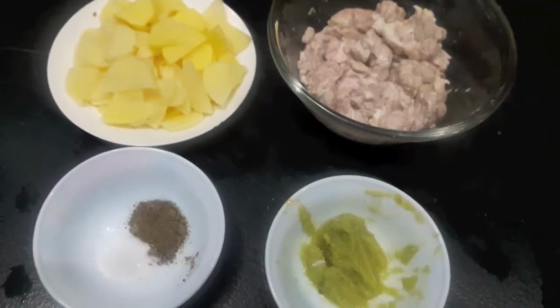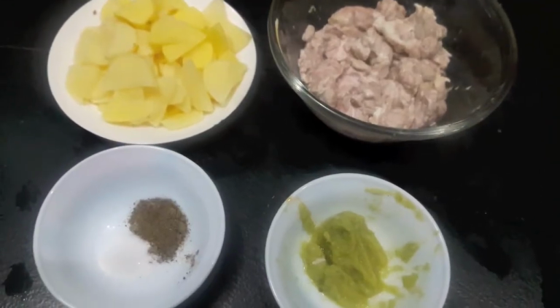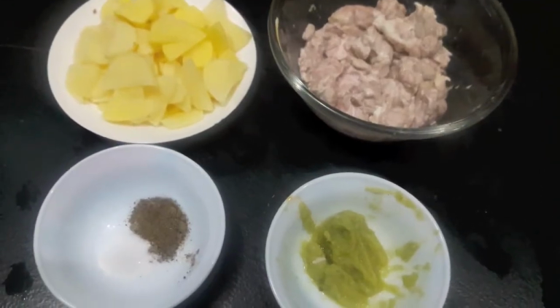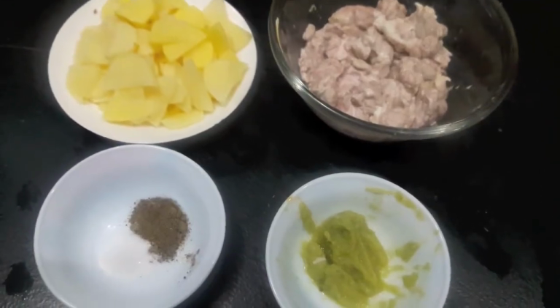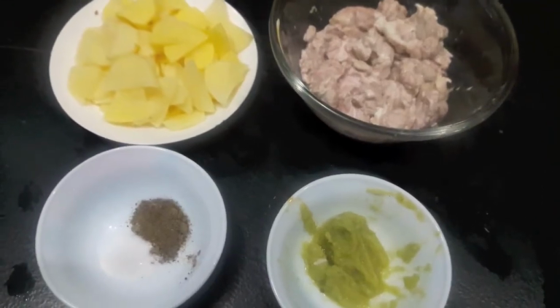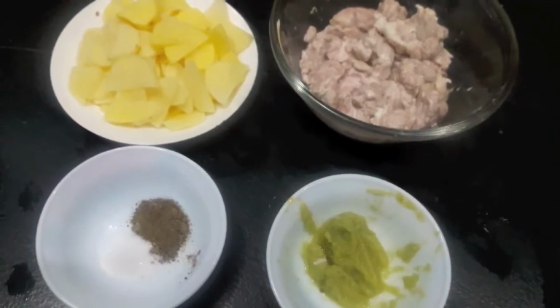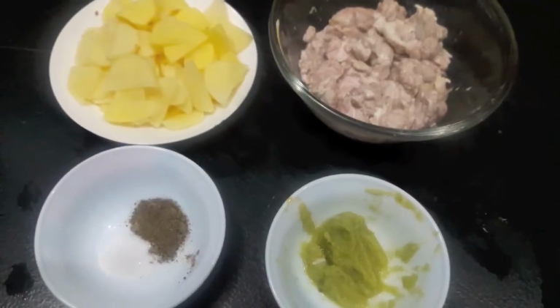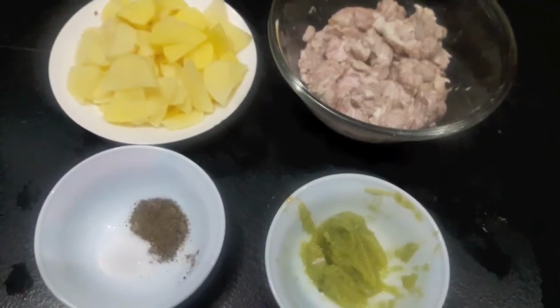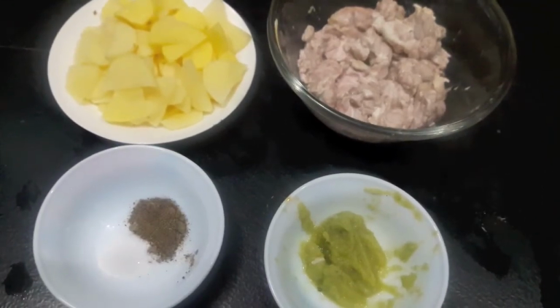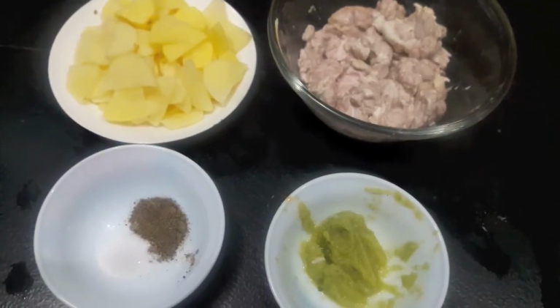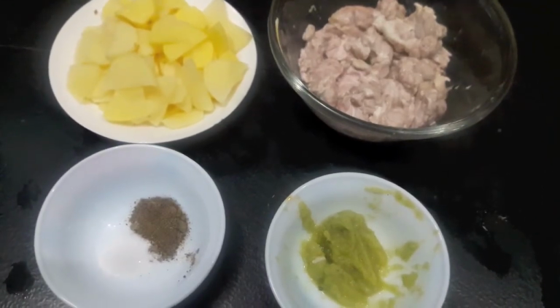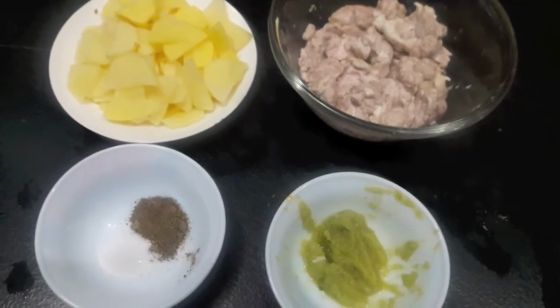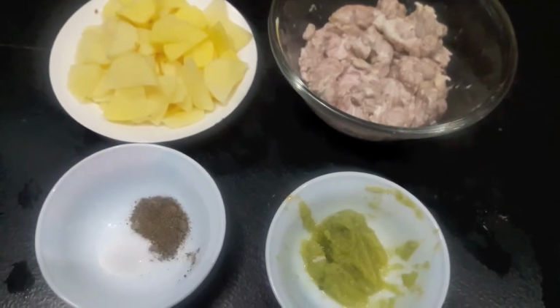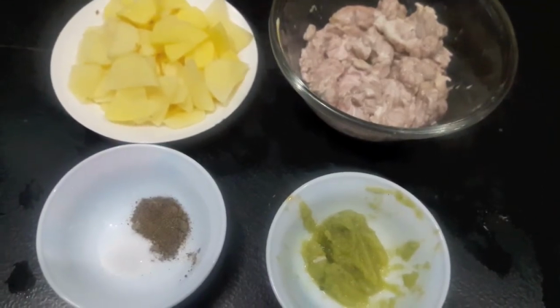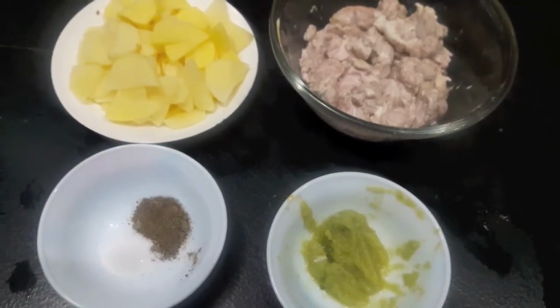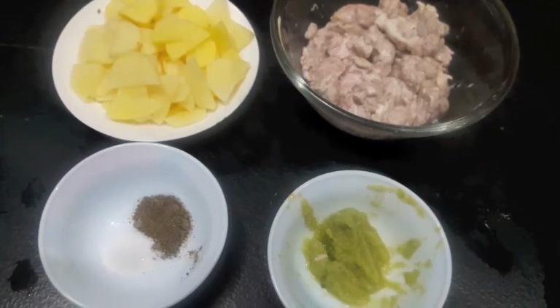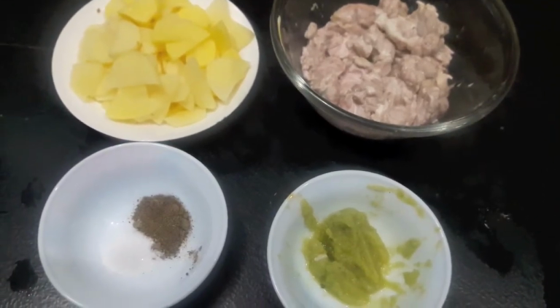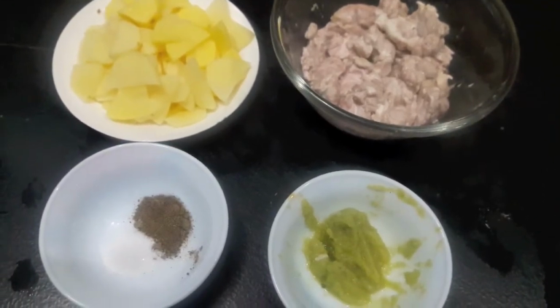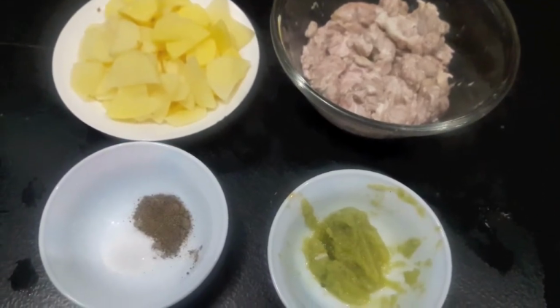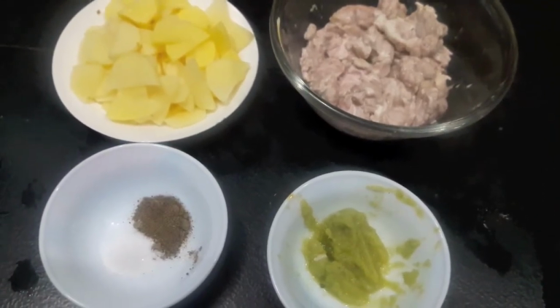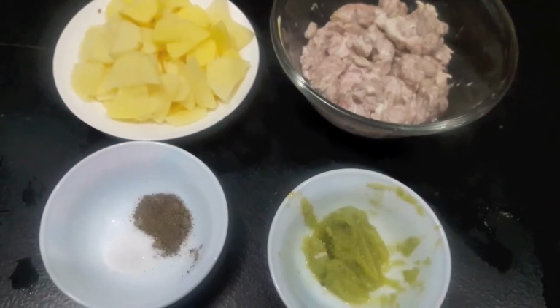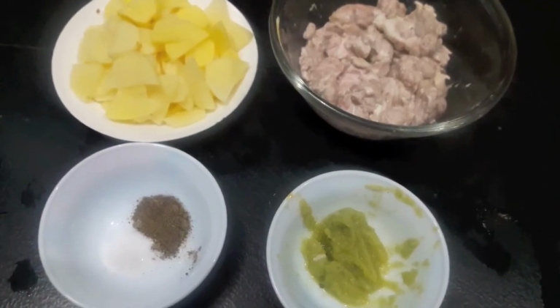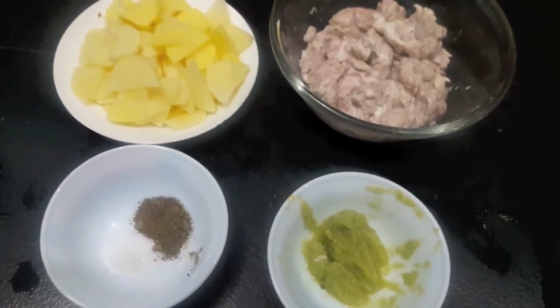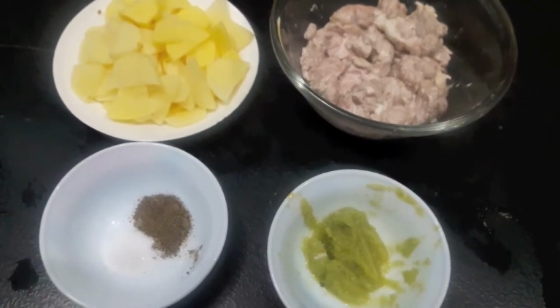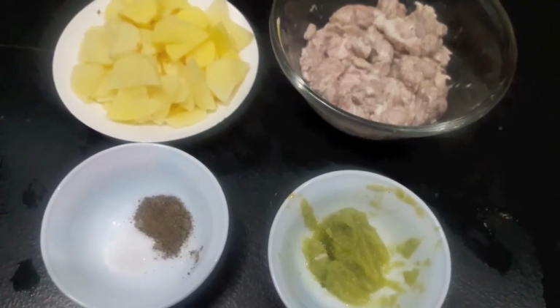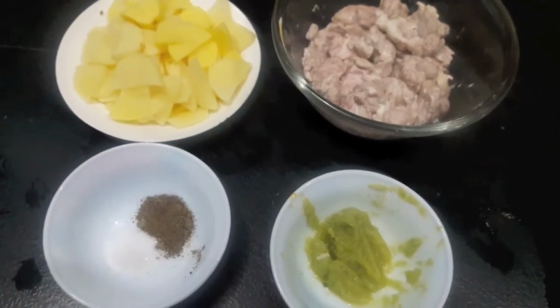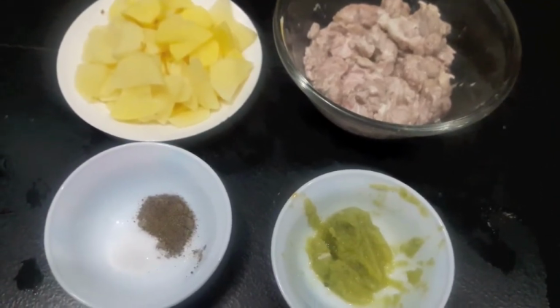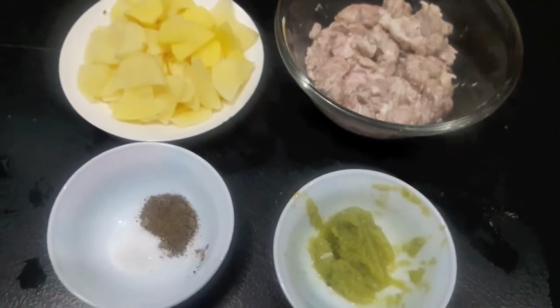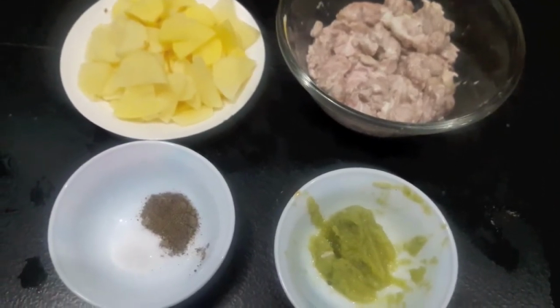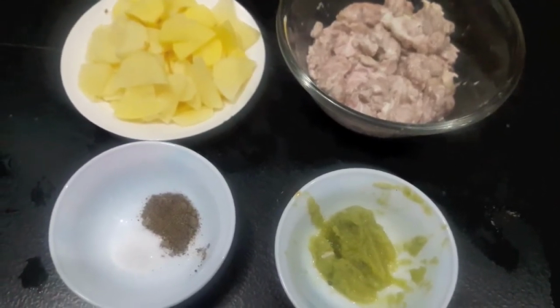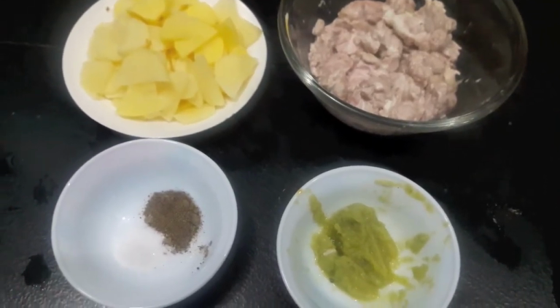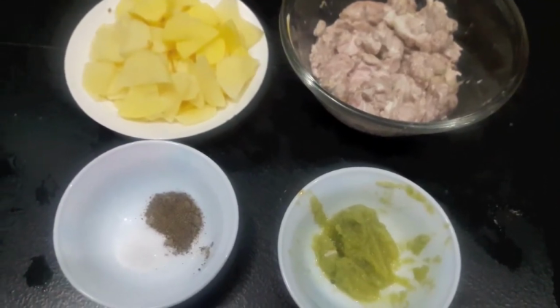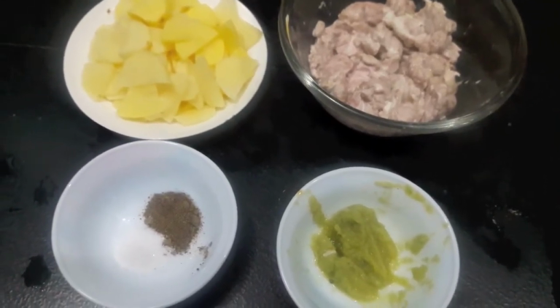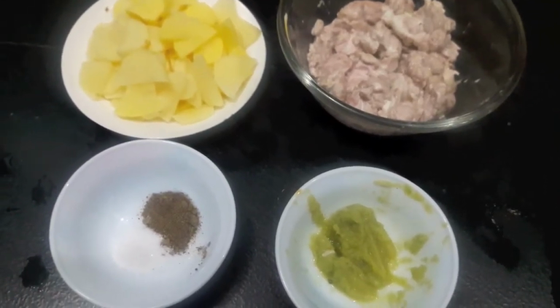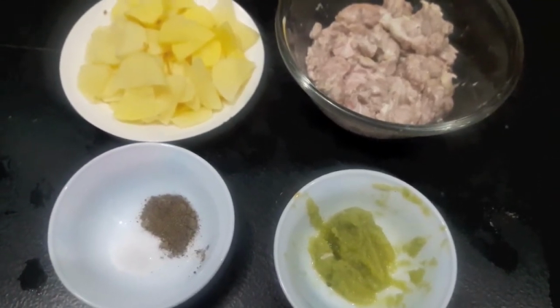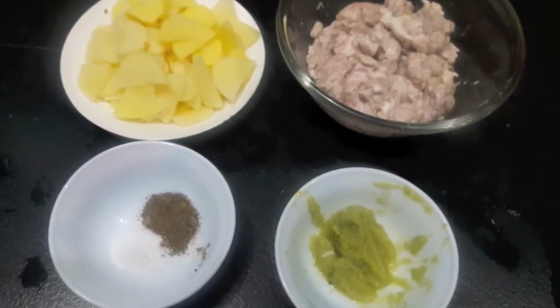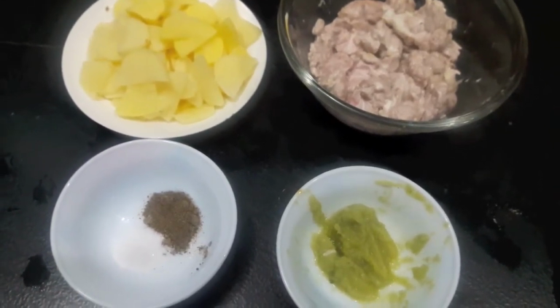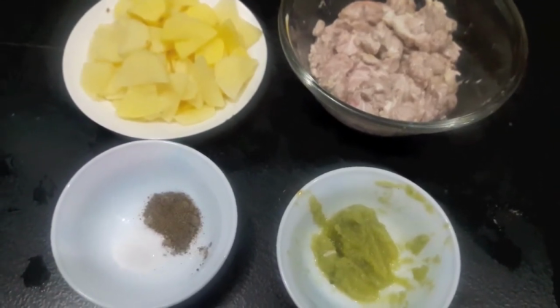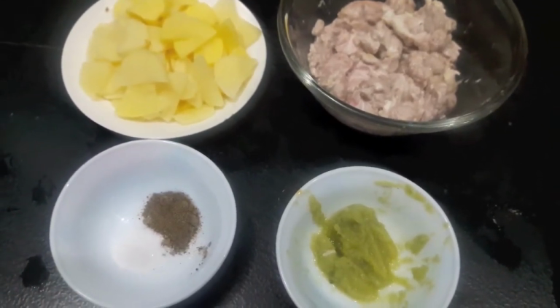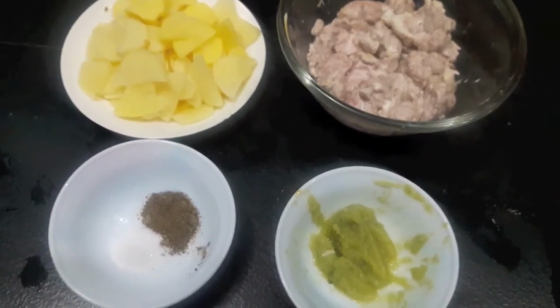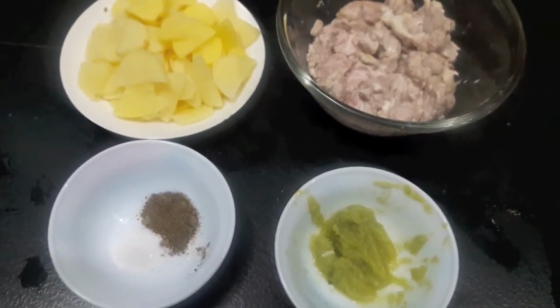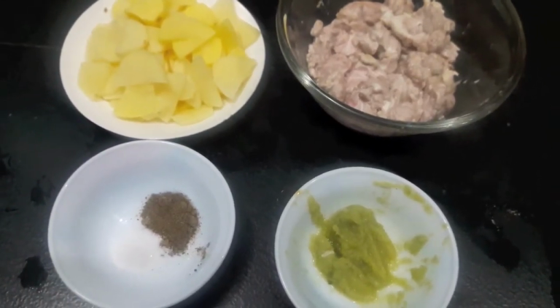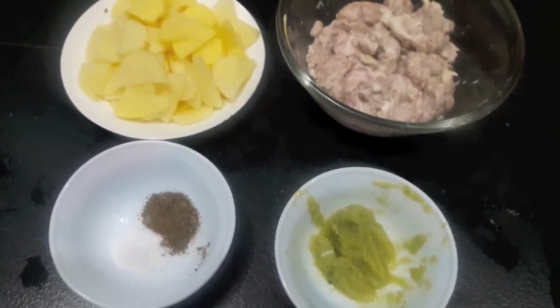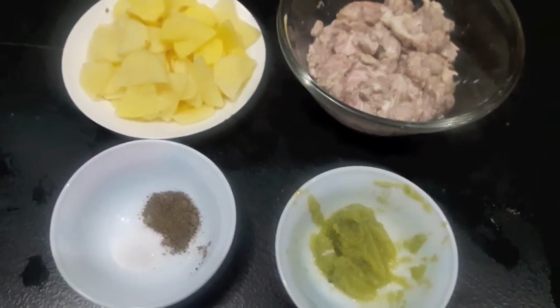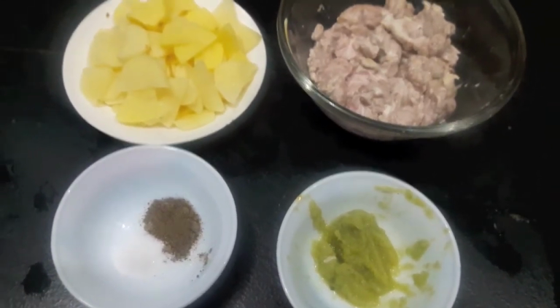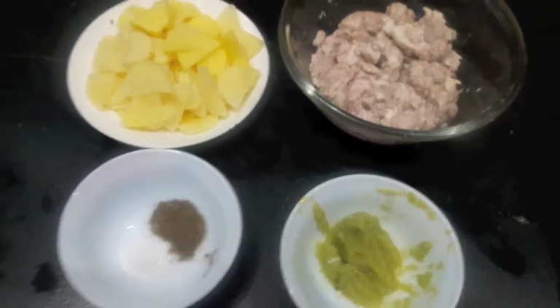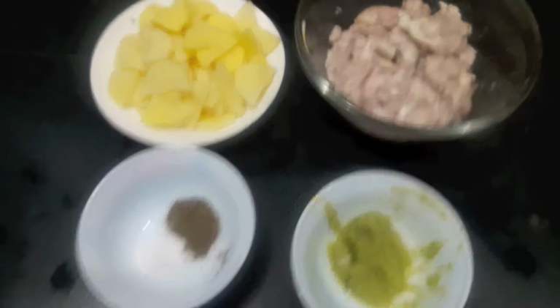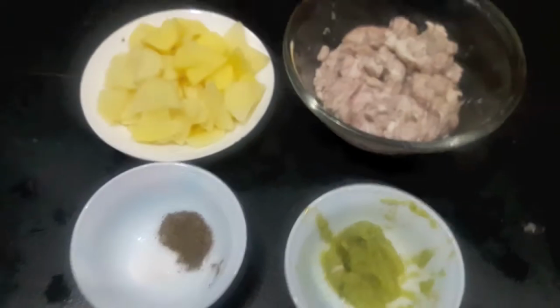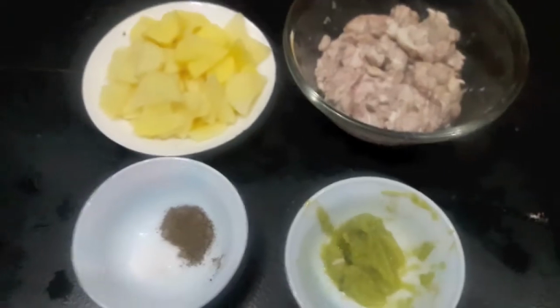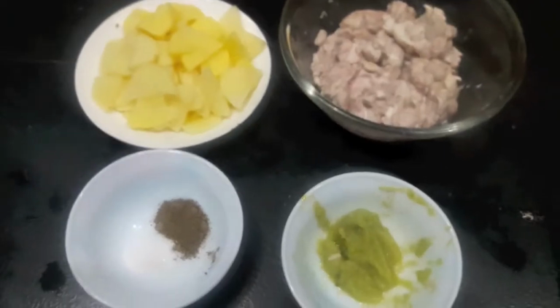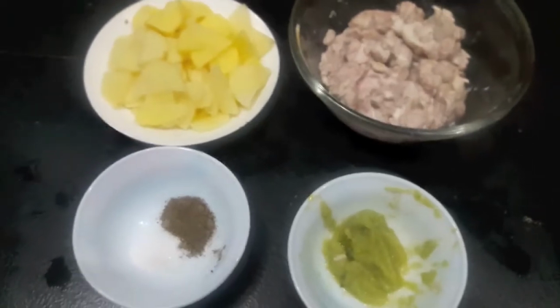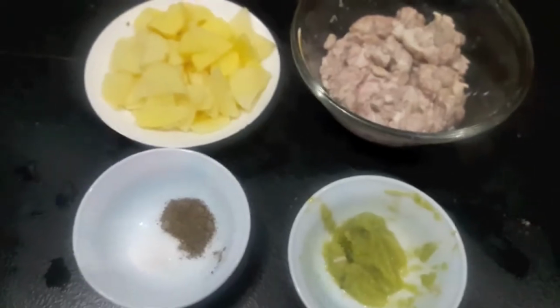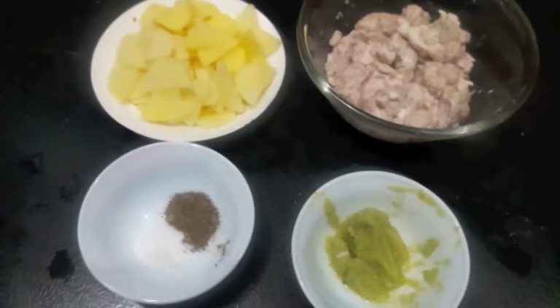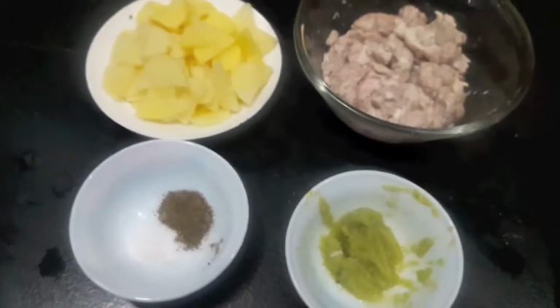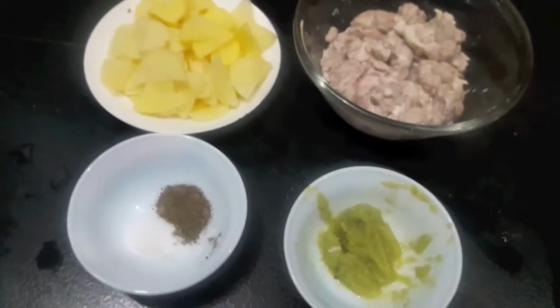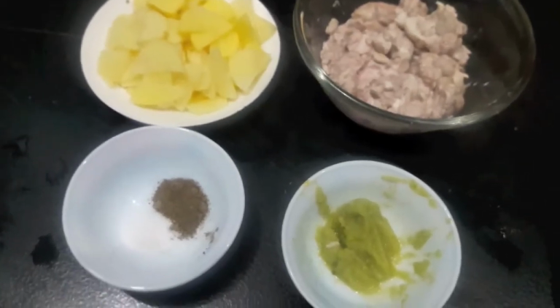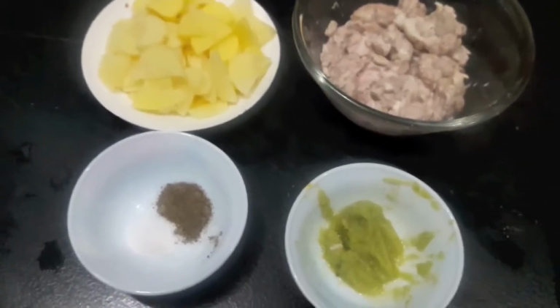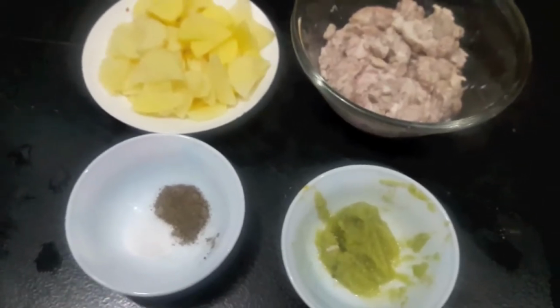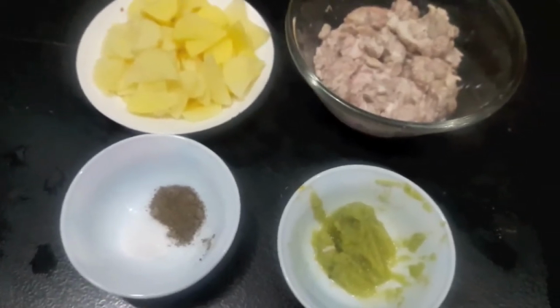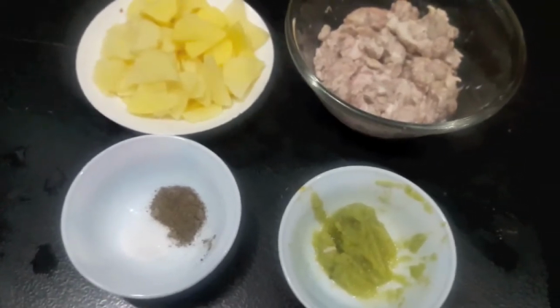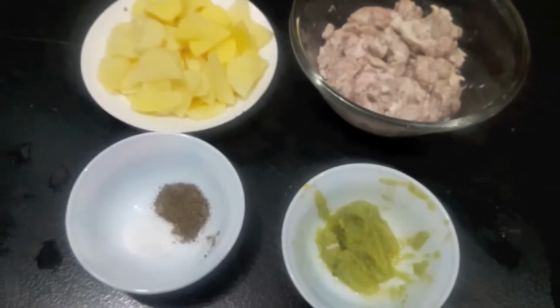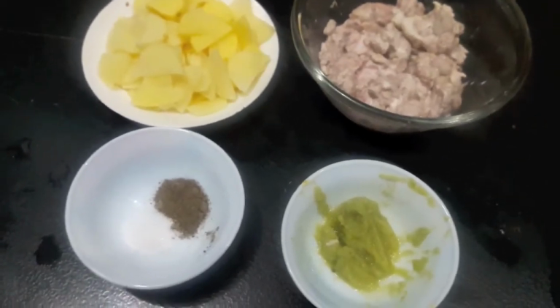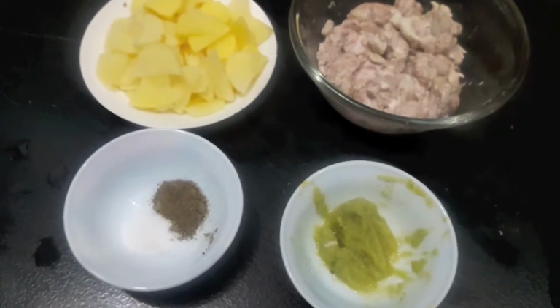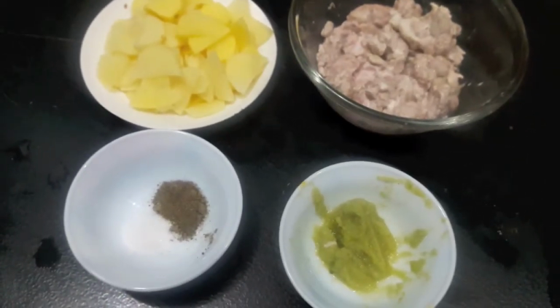Hello and welcome to my channel, Shifra's Kitchen. Today I am going to show you how to make bheja masala.